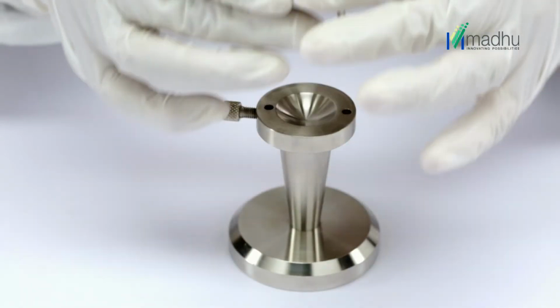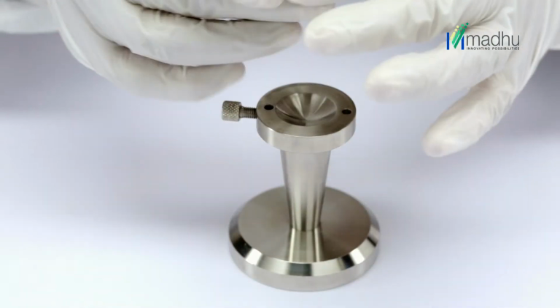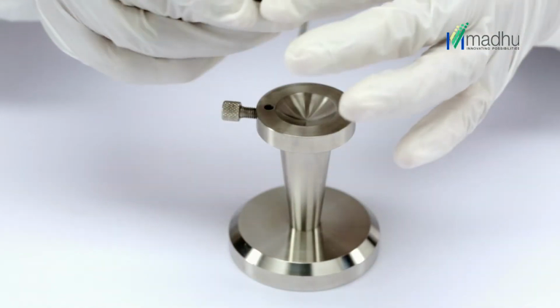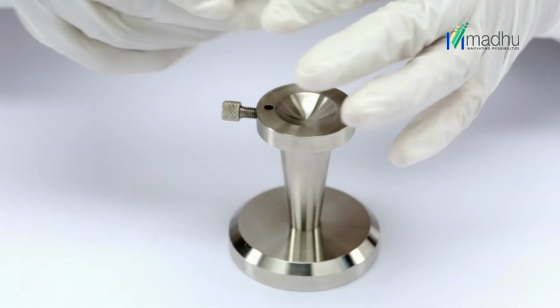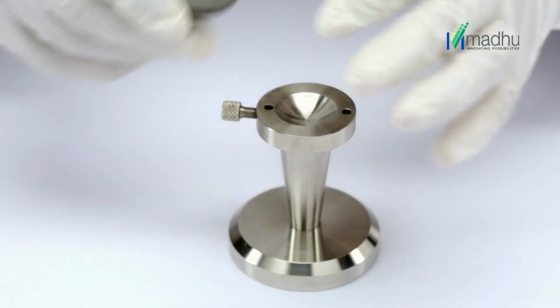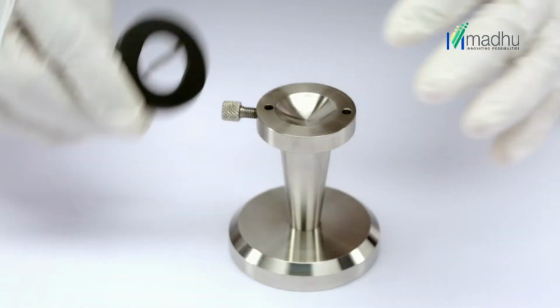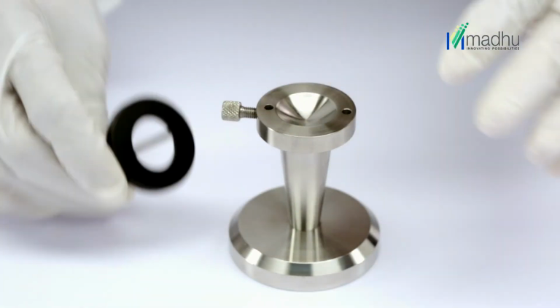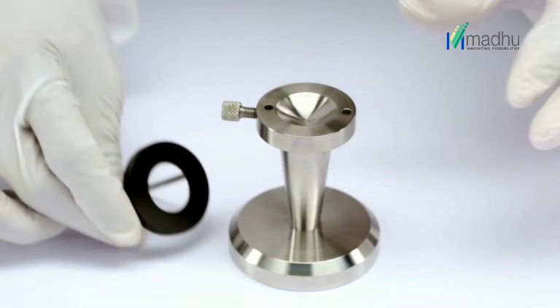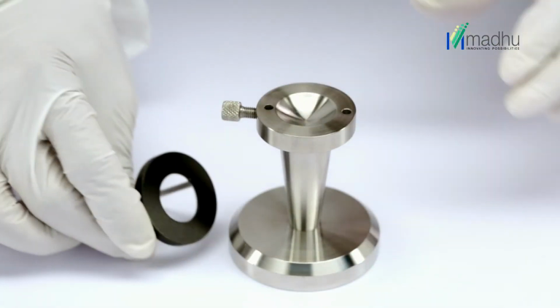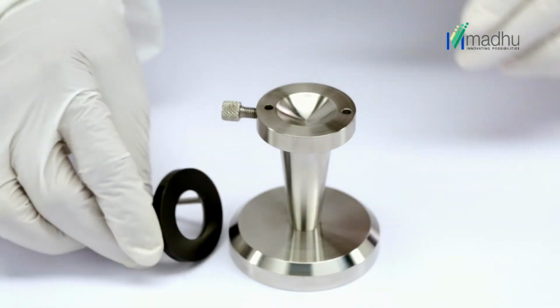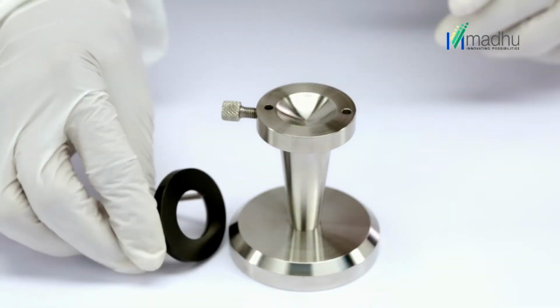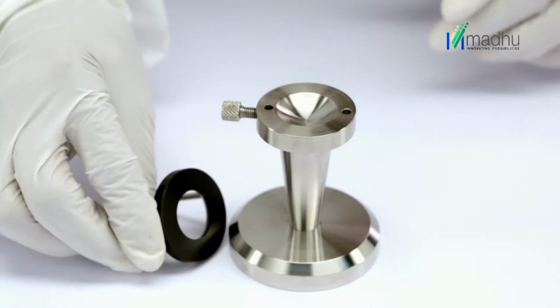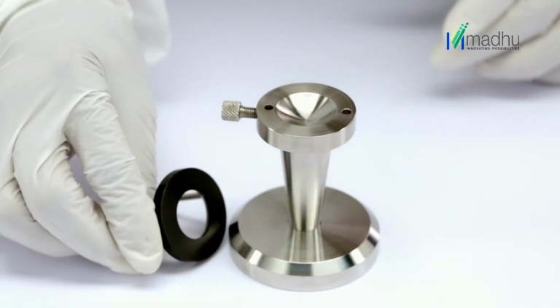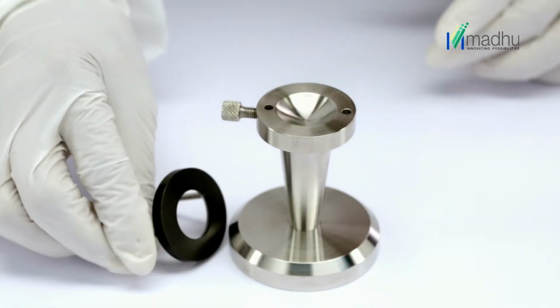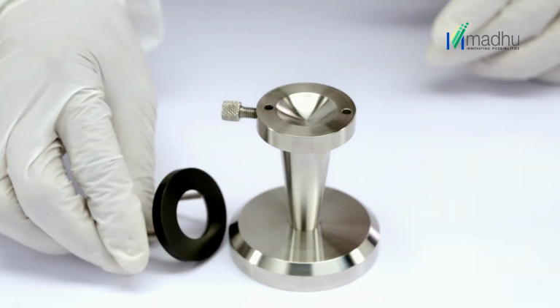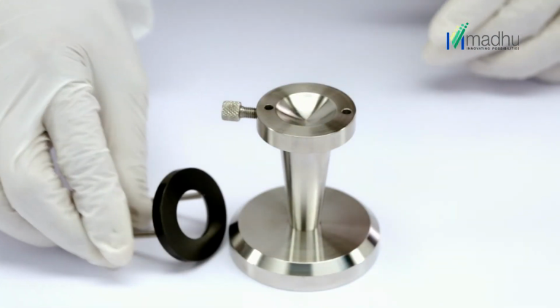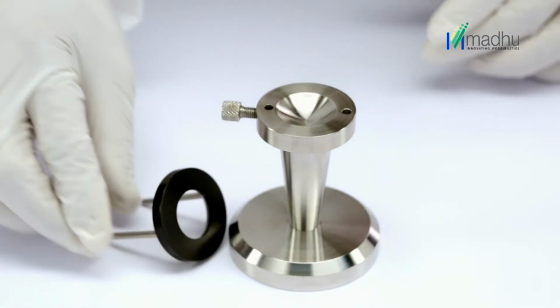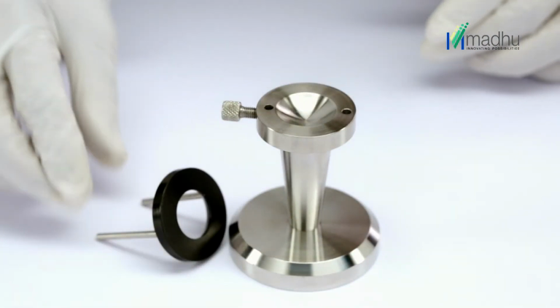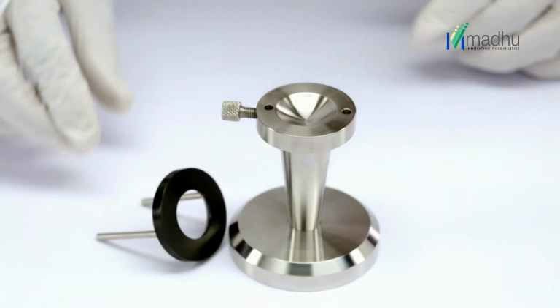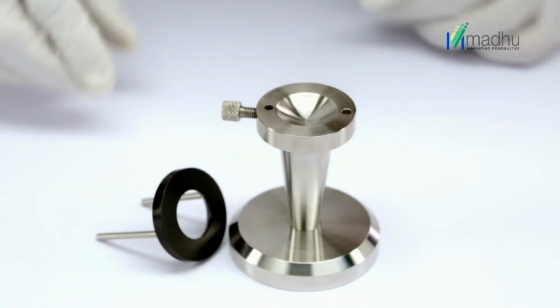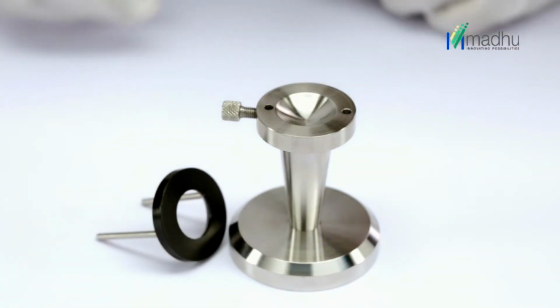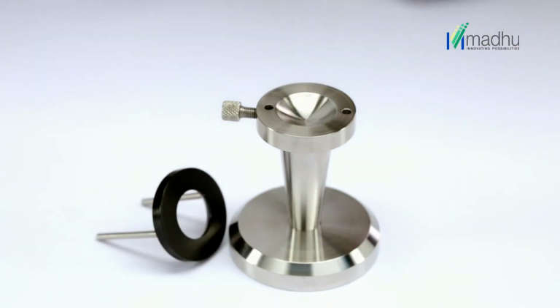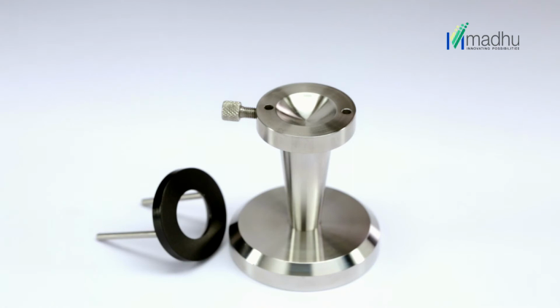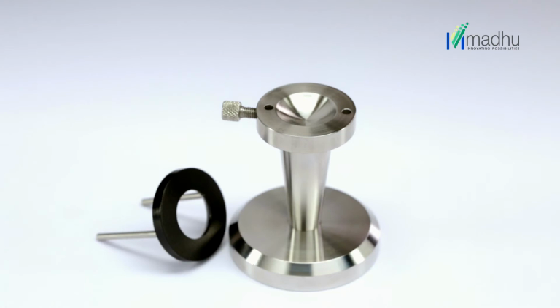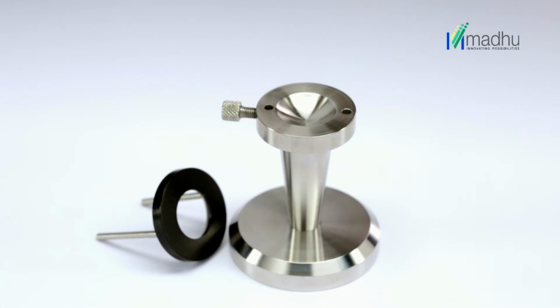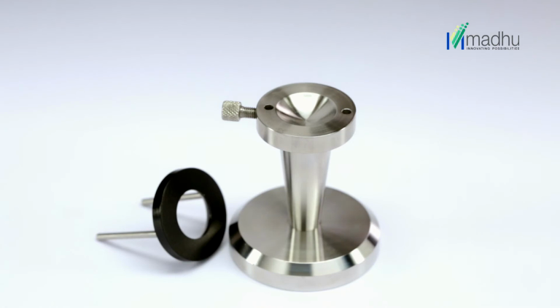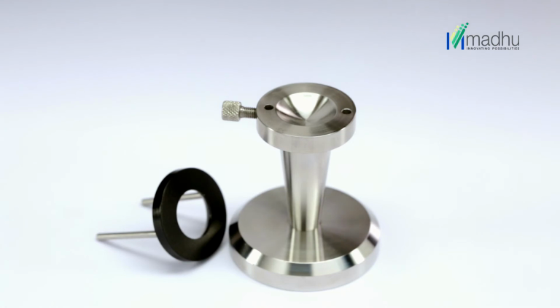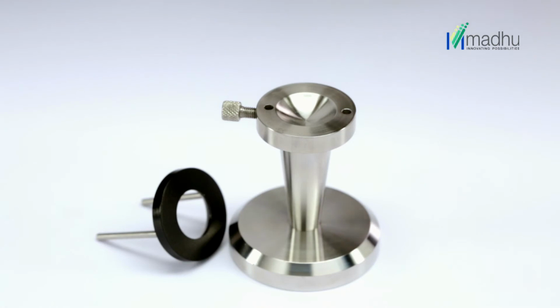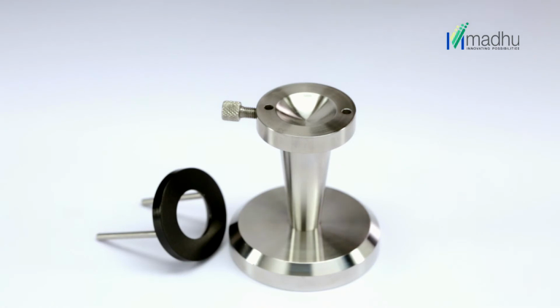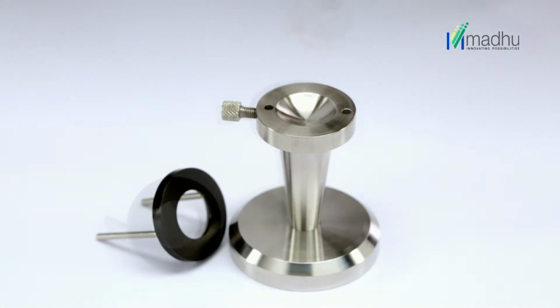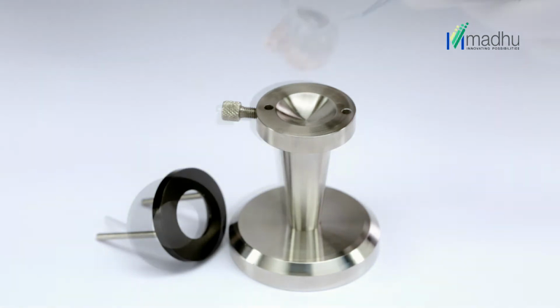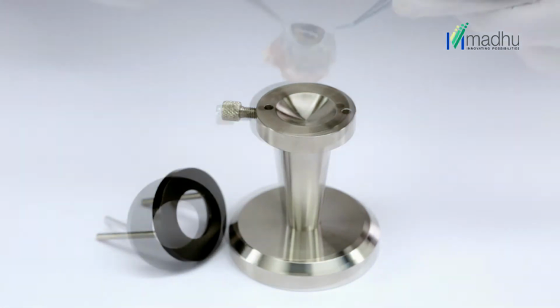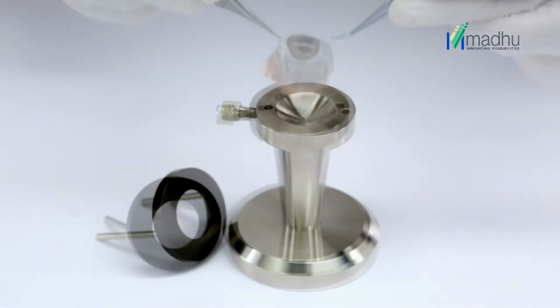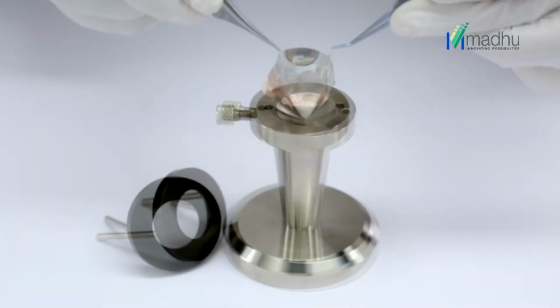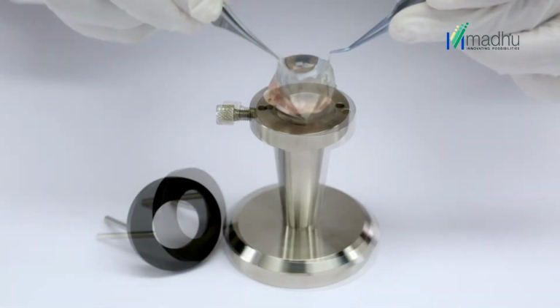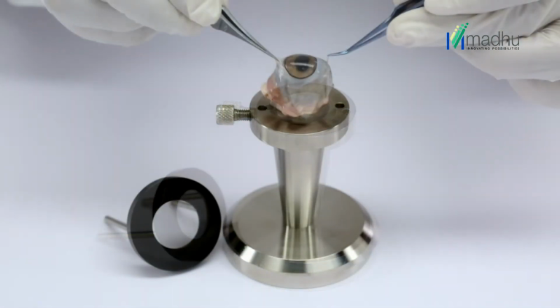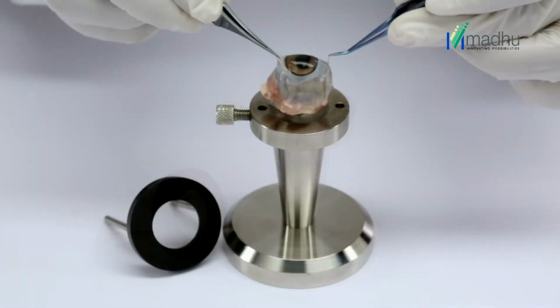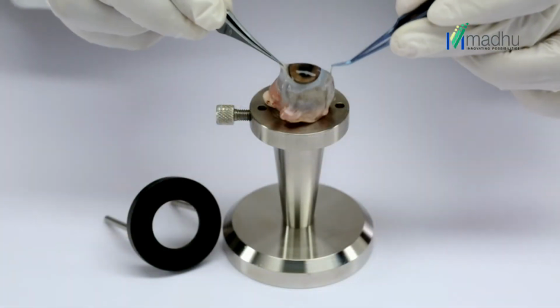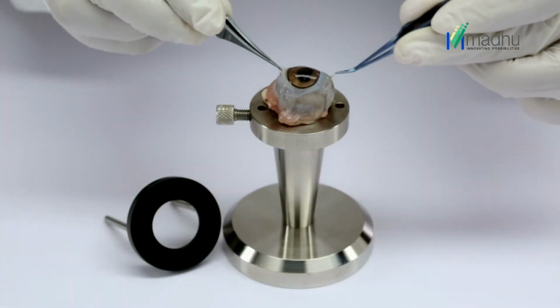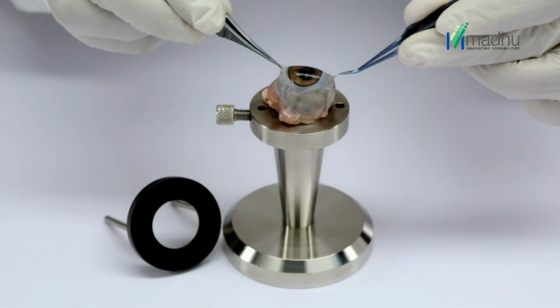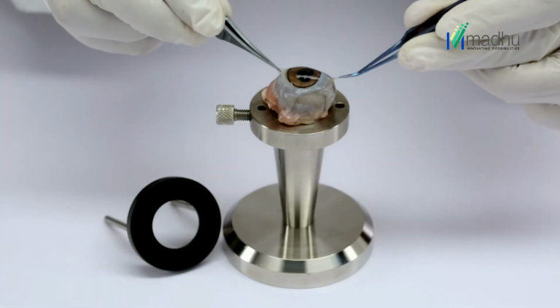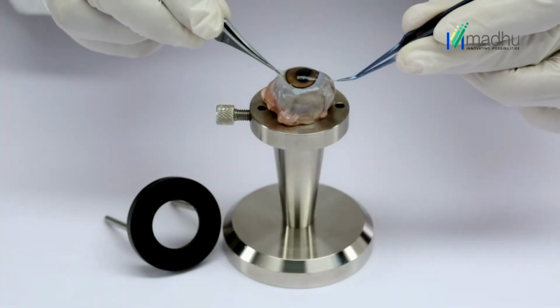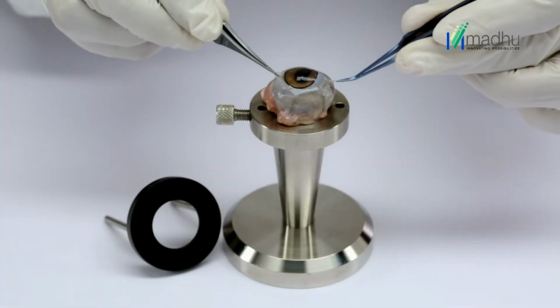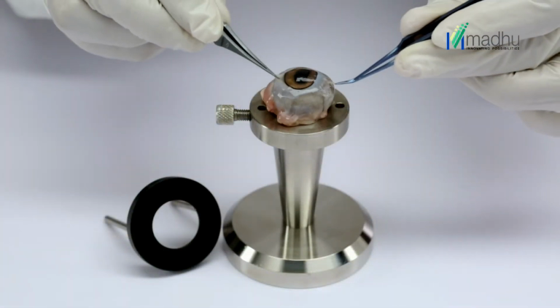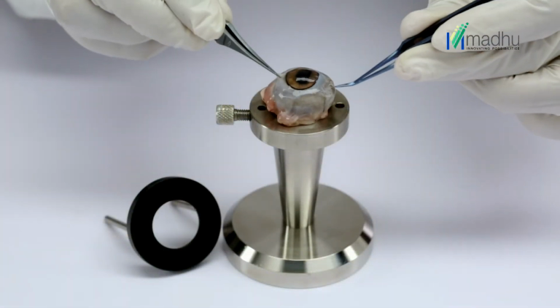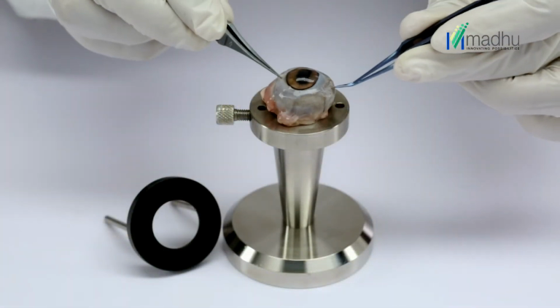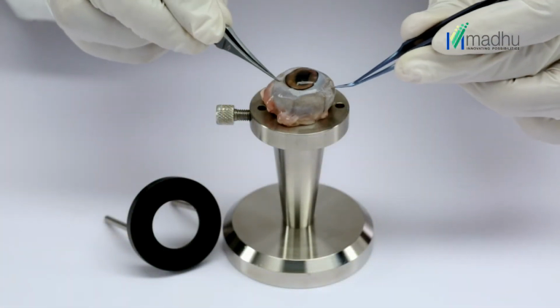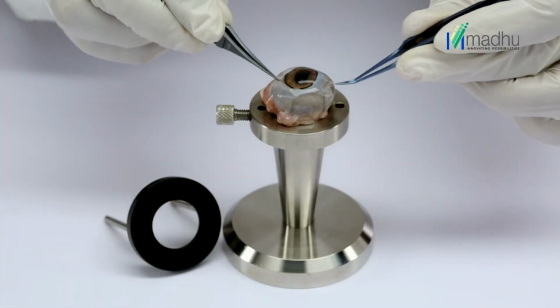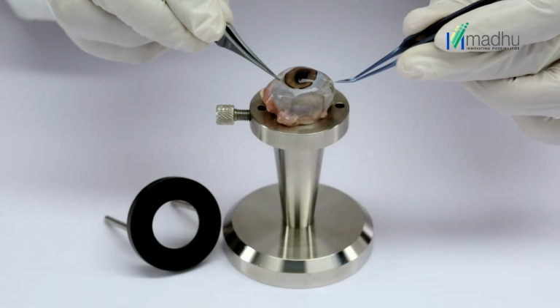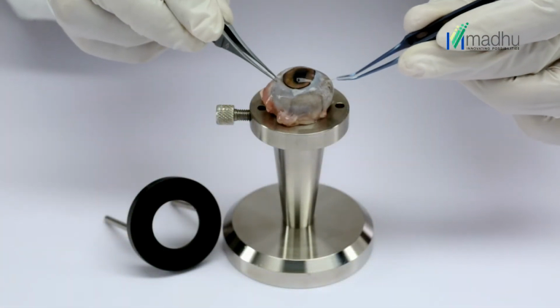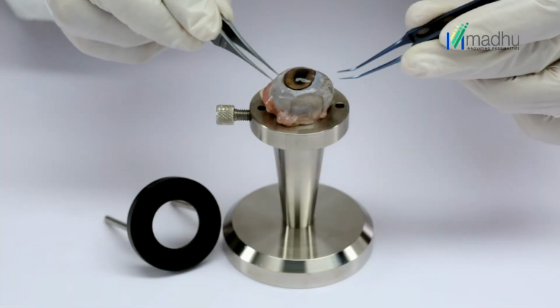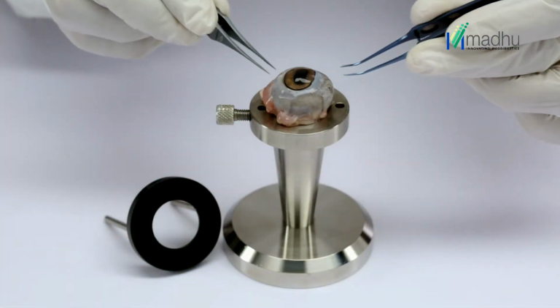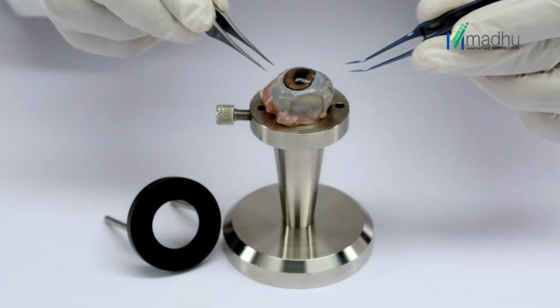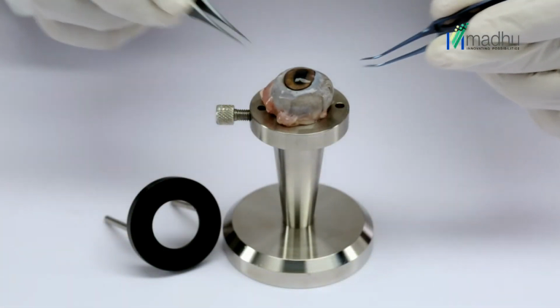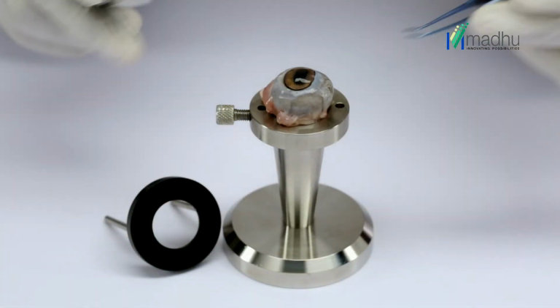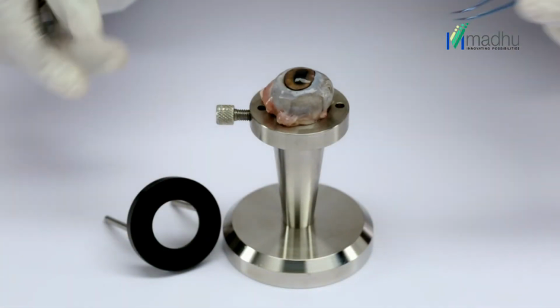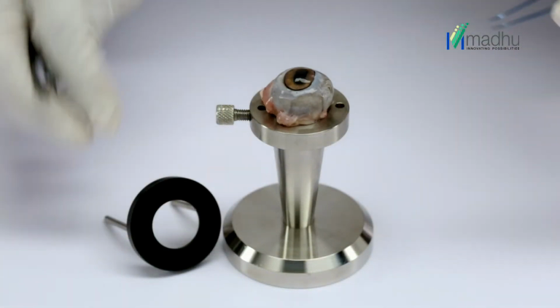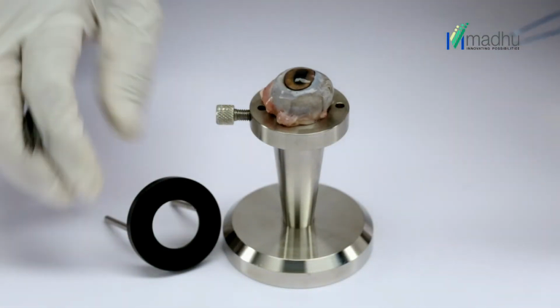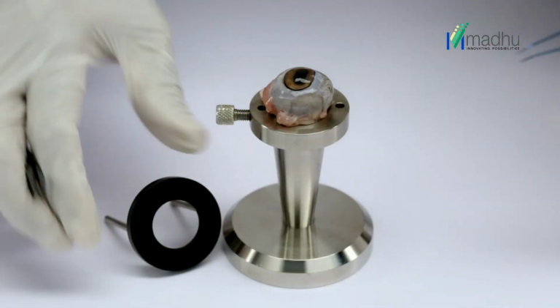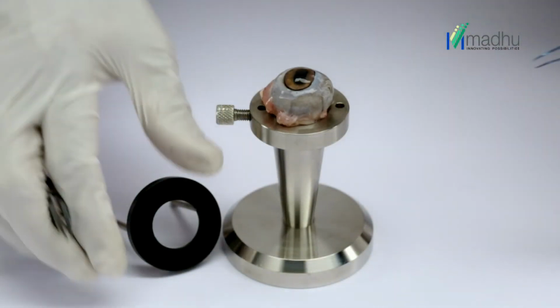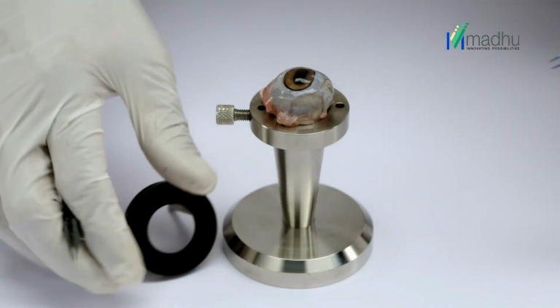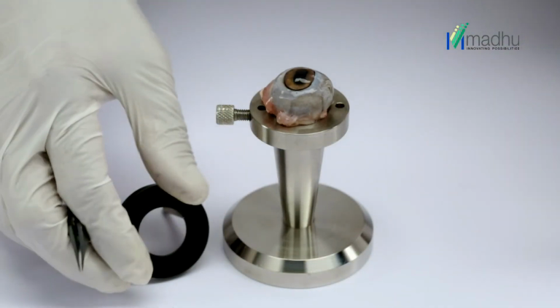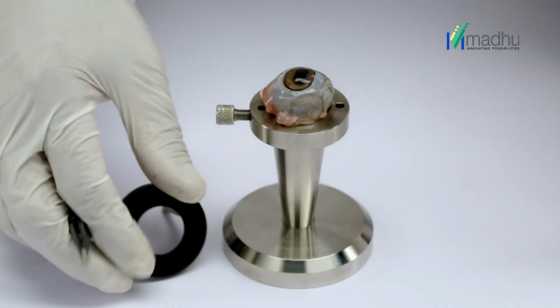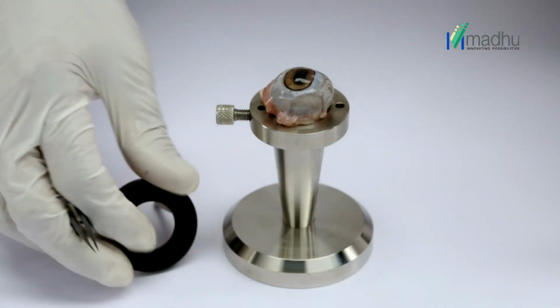Open the top fixation ring and put it on a side. Place the animal eye in the central cavity of the conical stand.